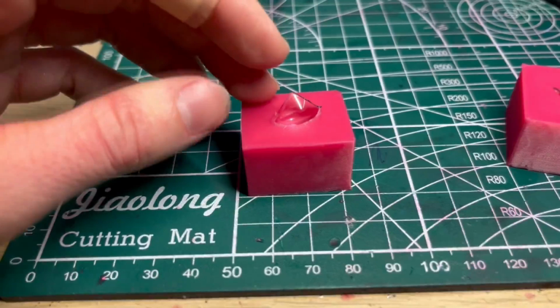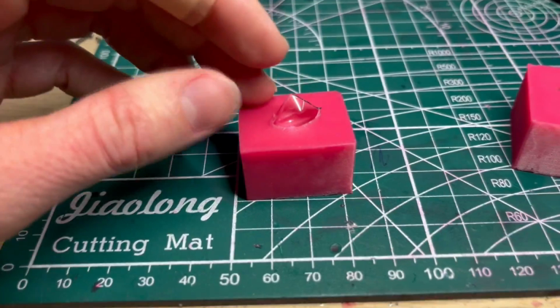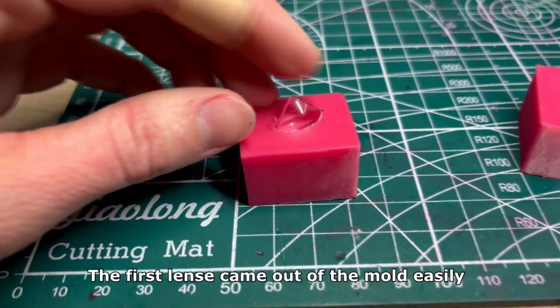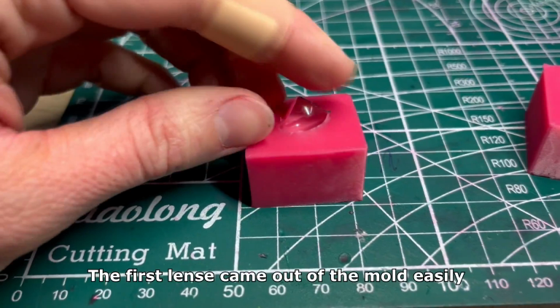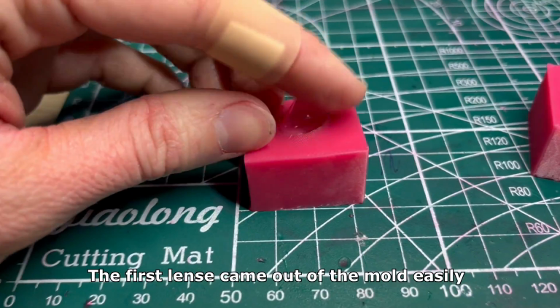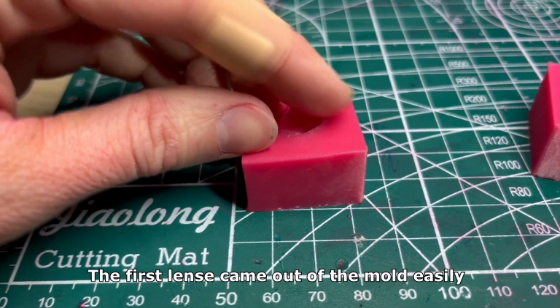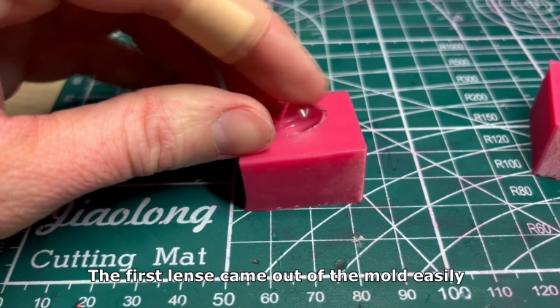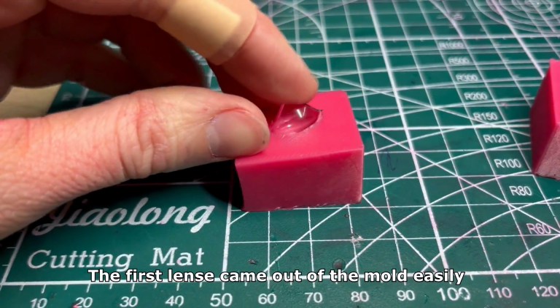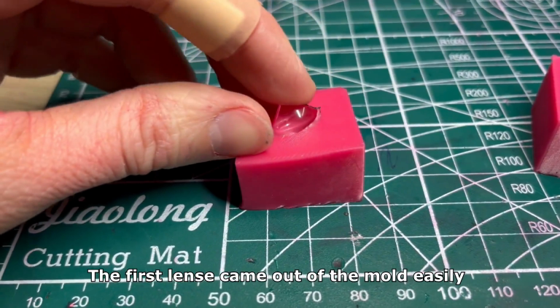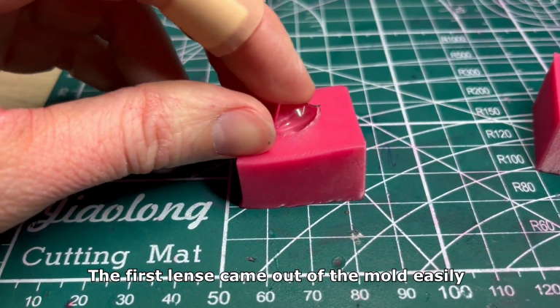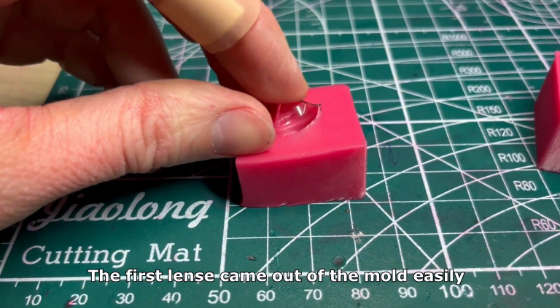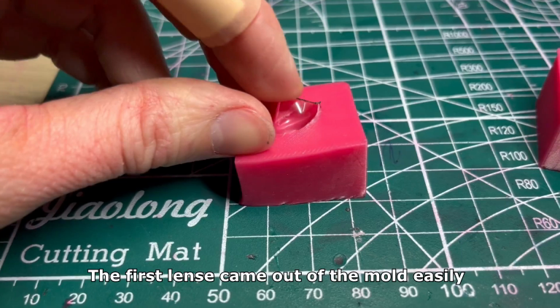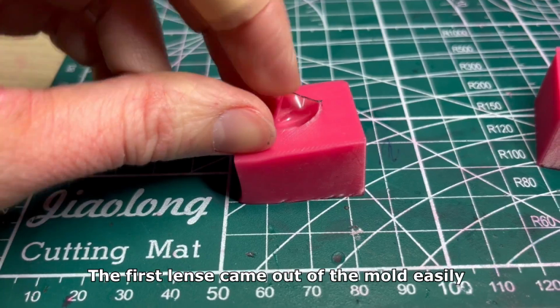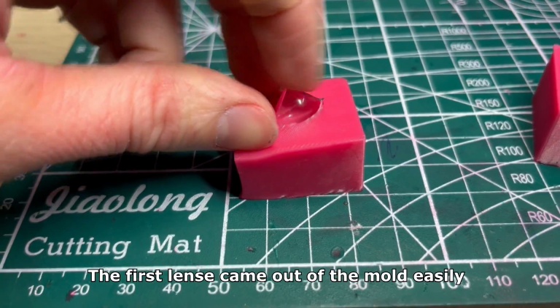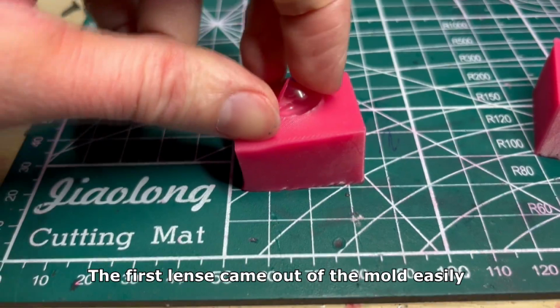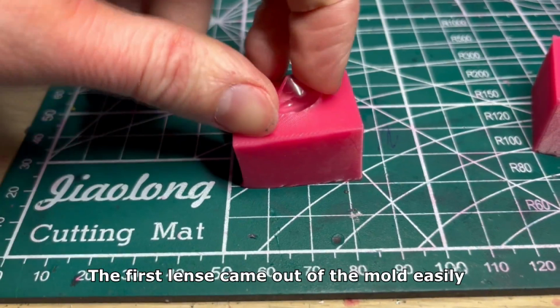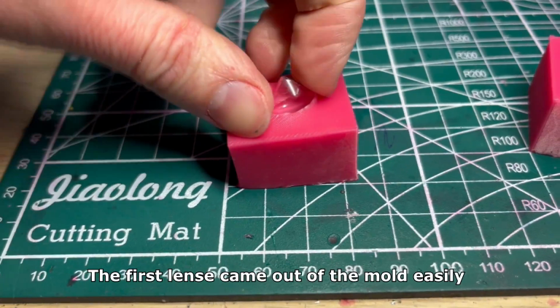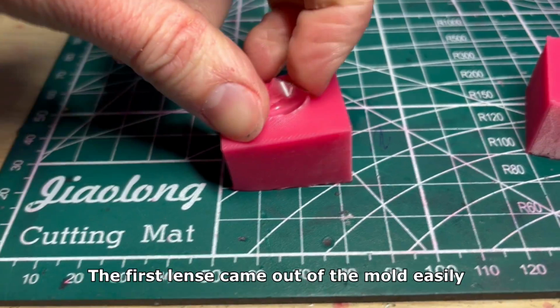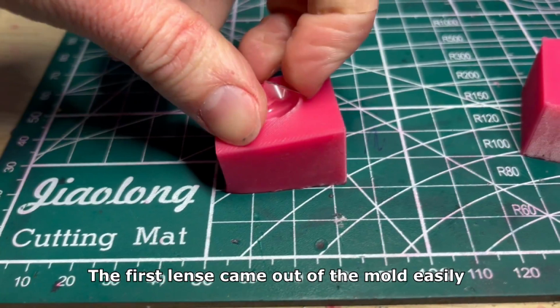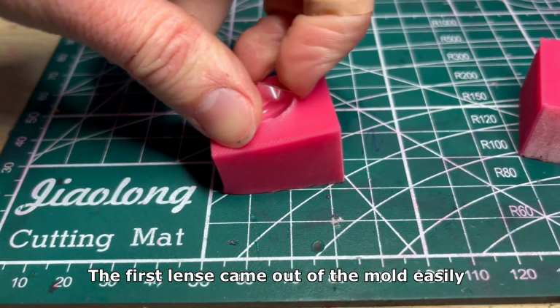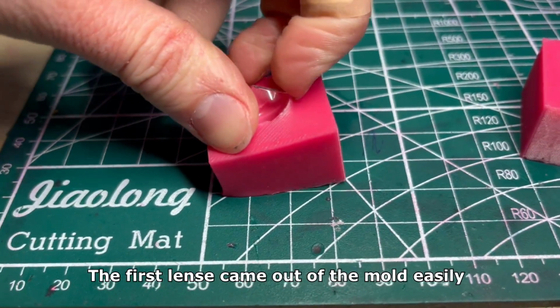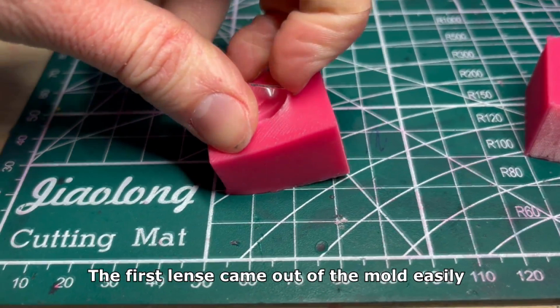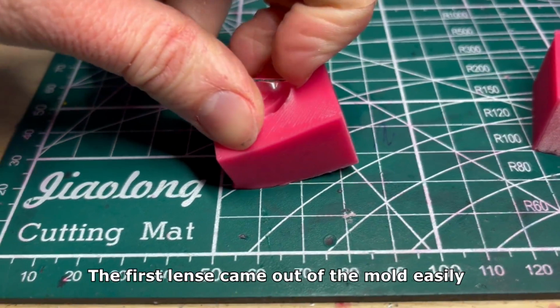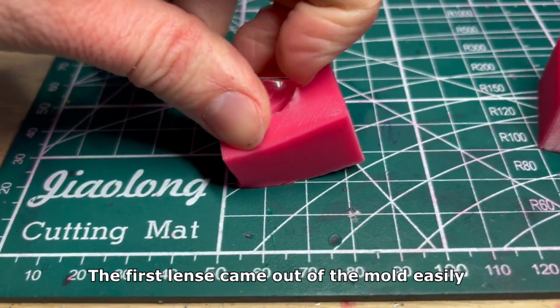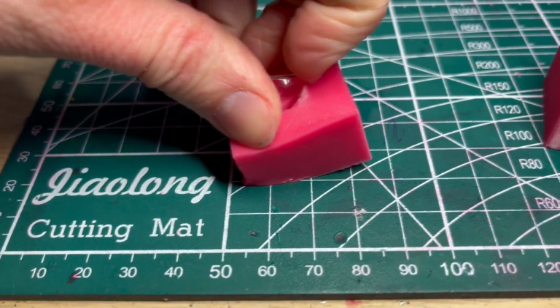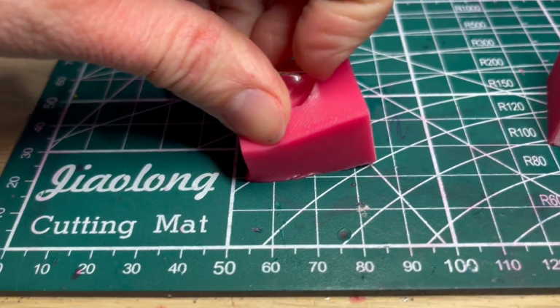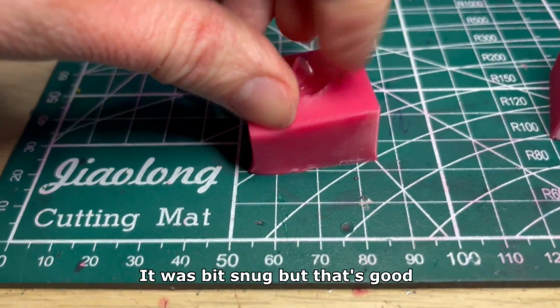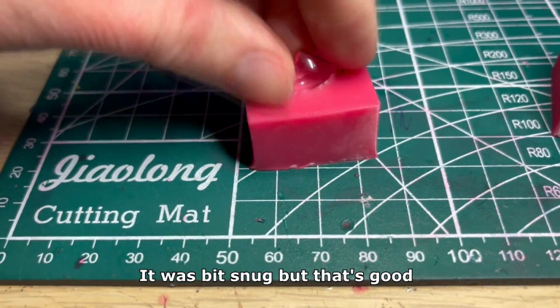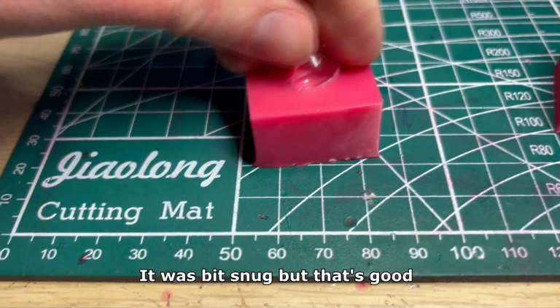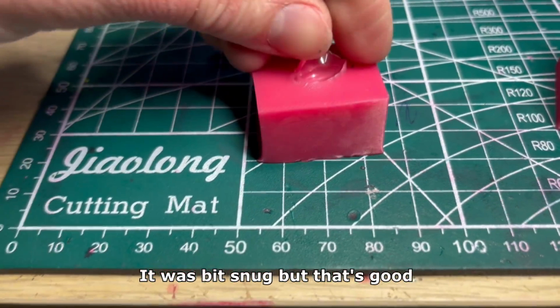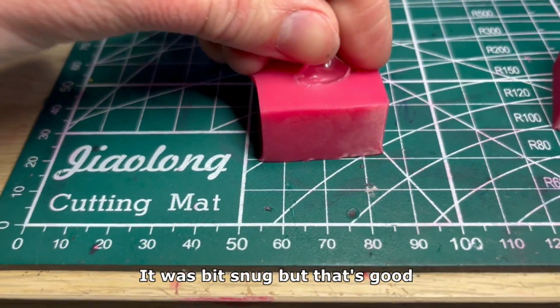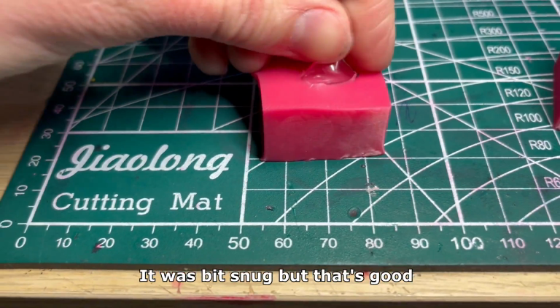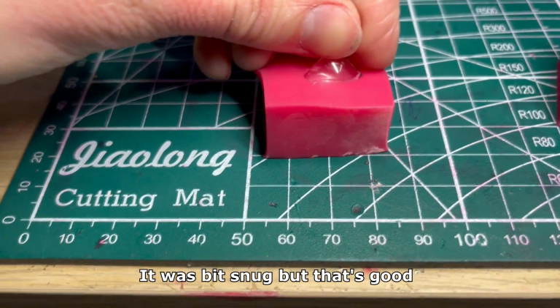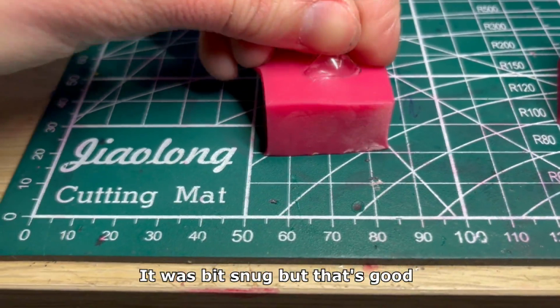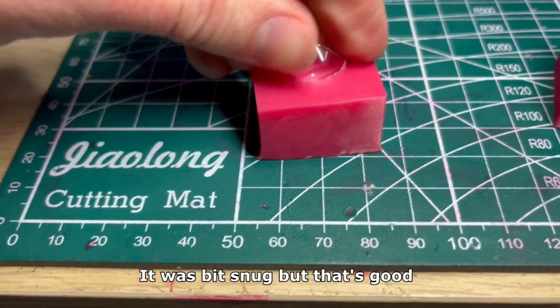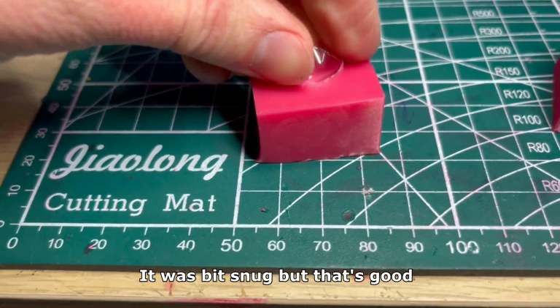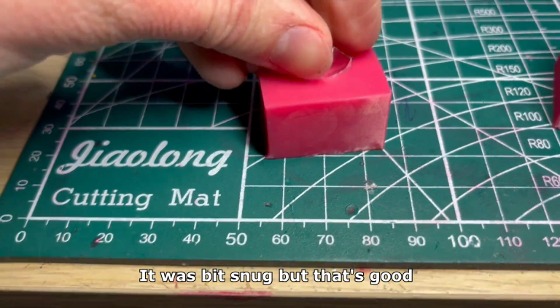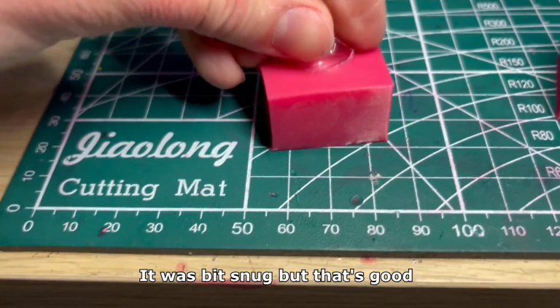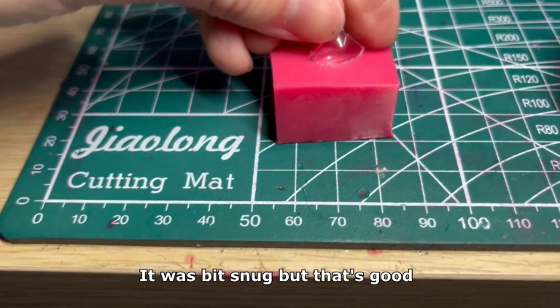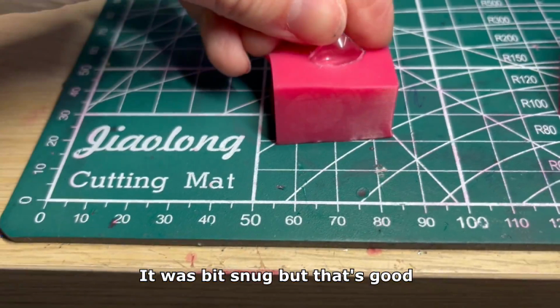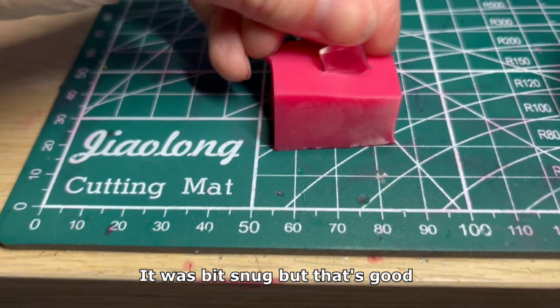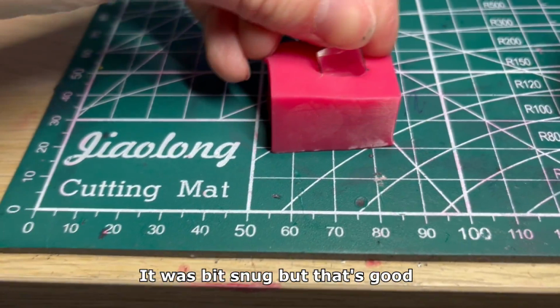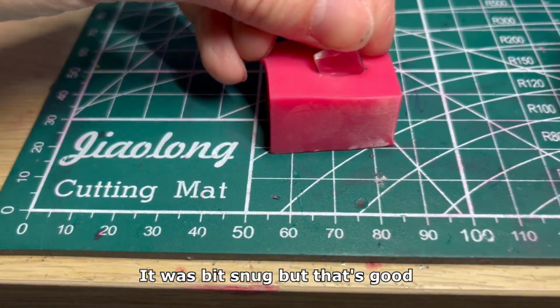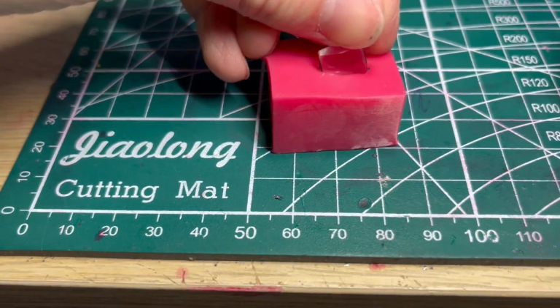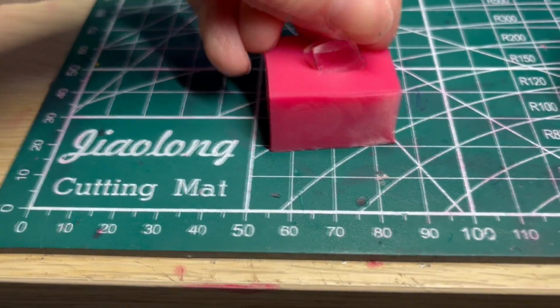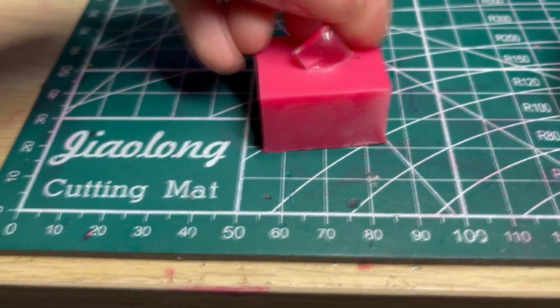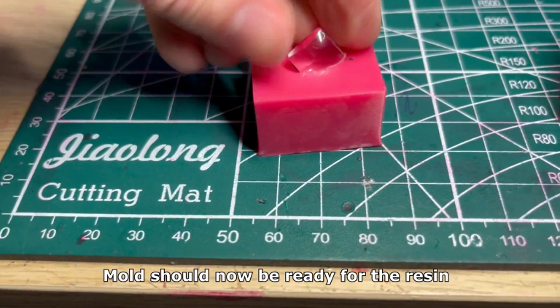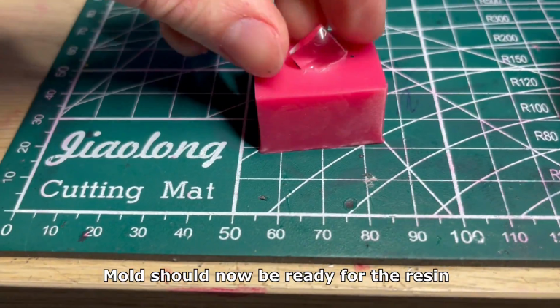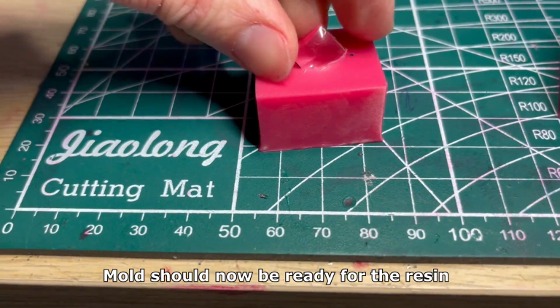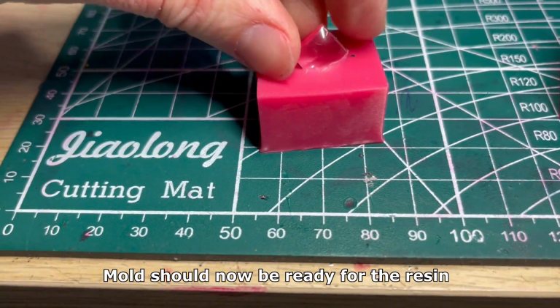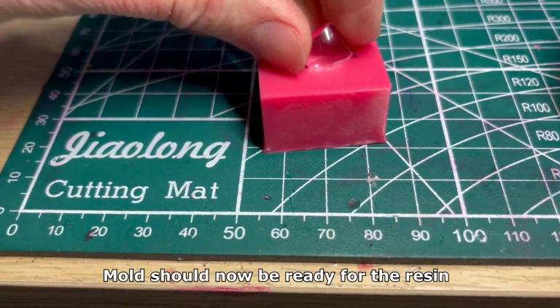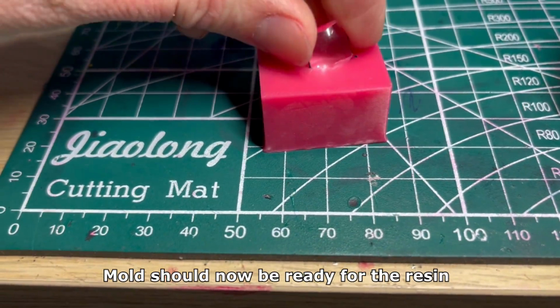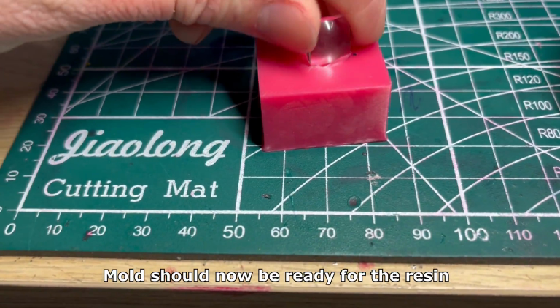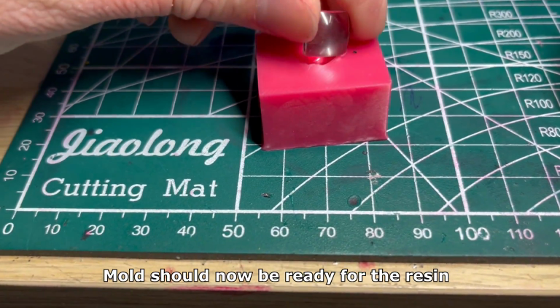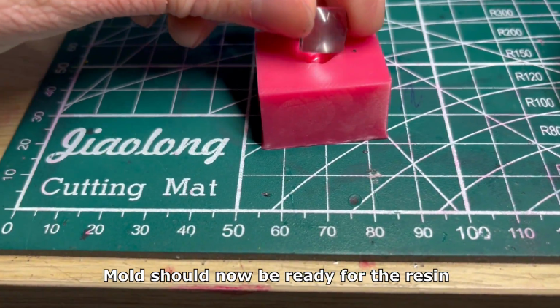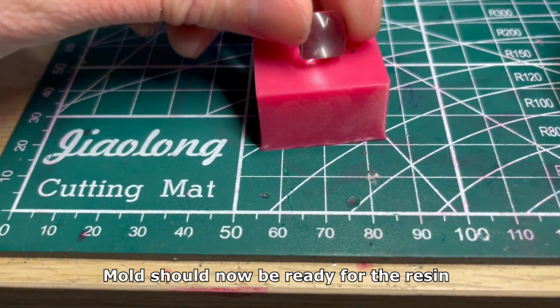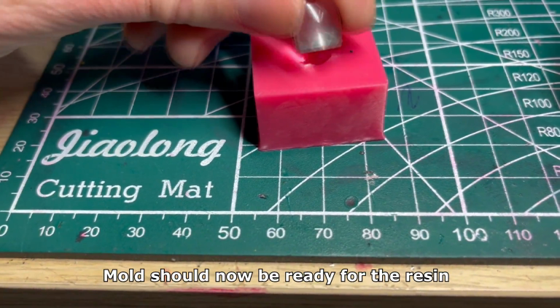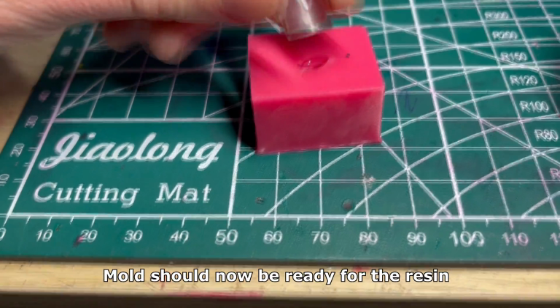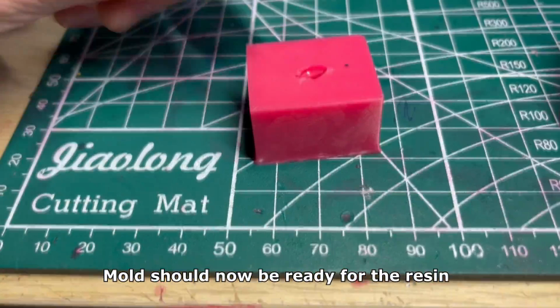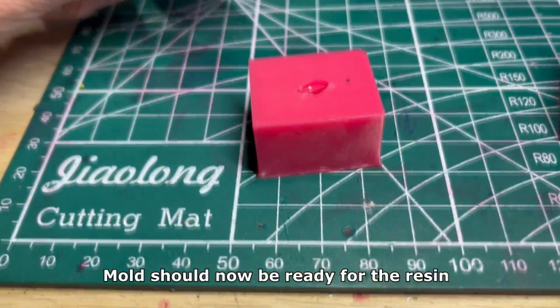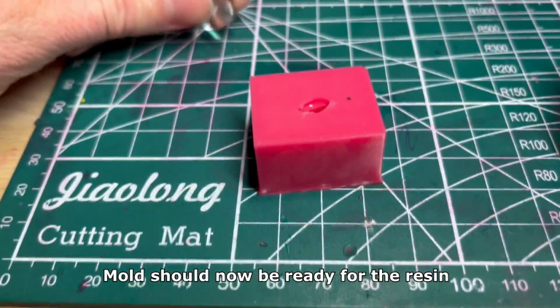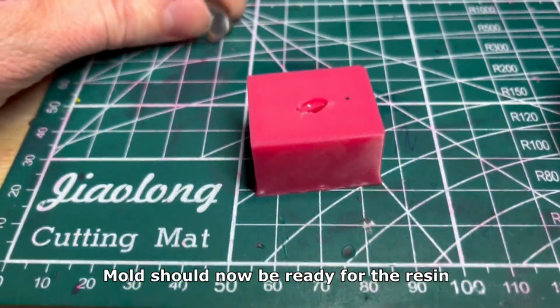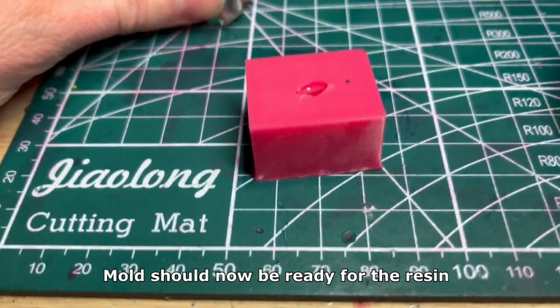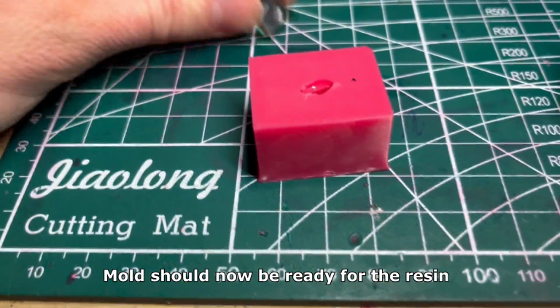The first lens came out of the mold easily — it was a bit snug but that's good. The mold should now be ready for the resin.